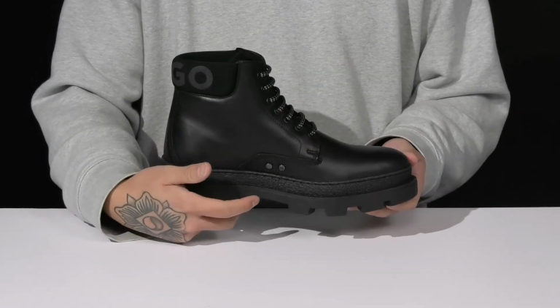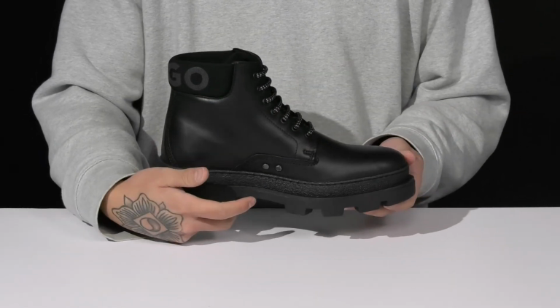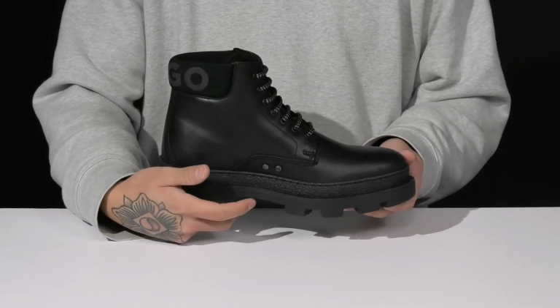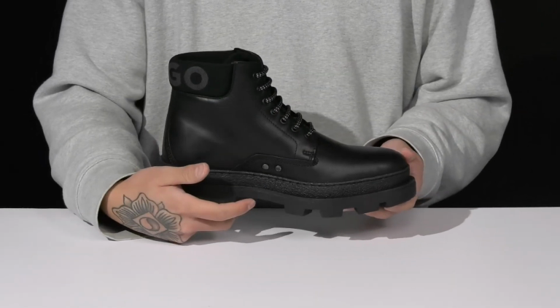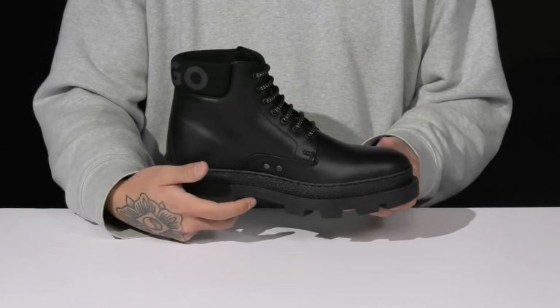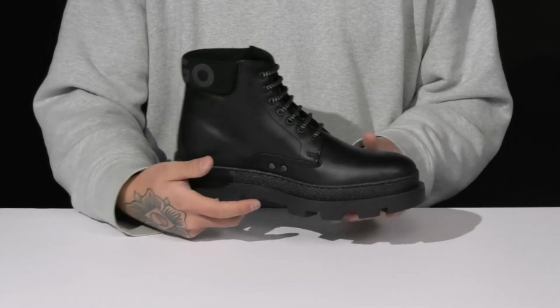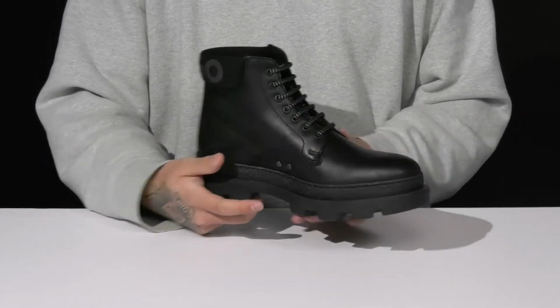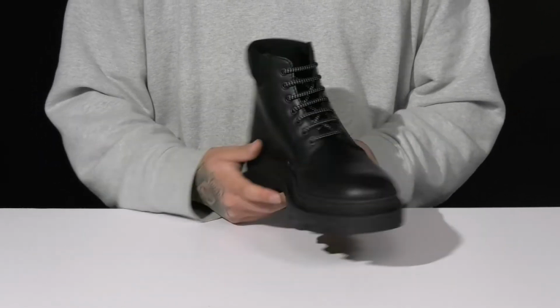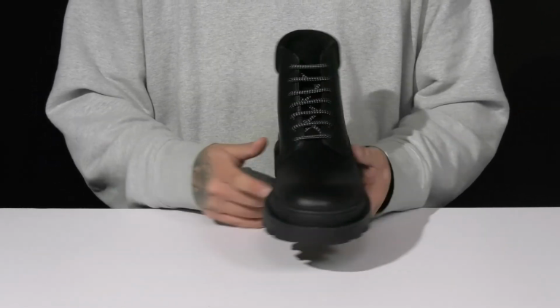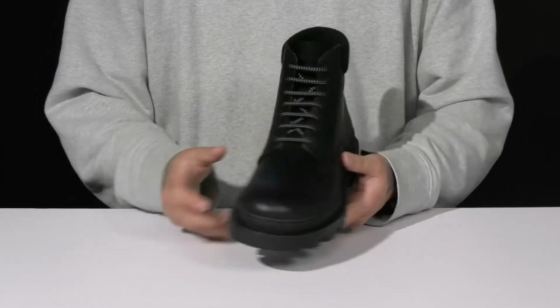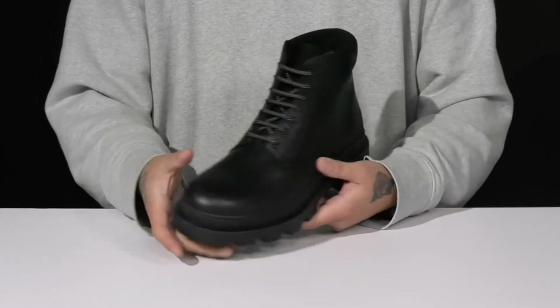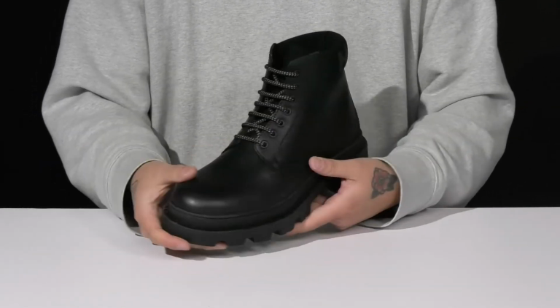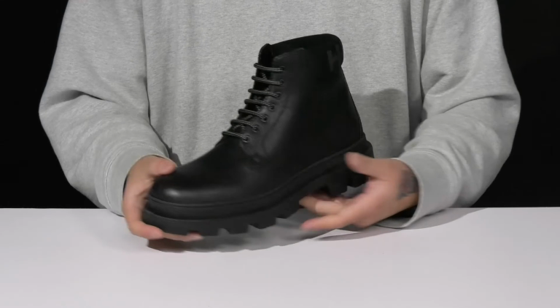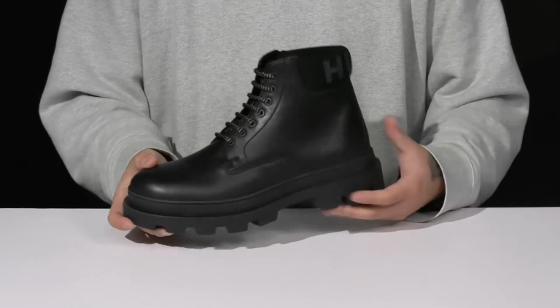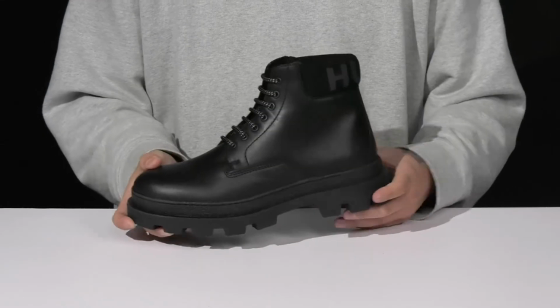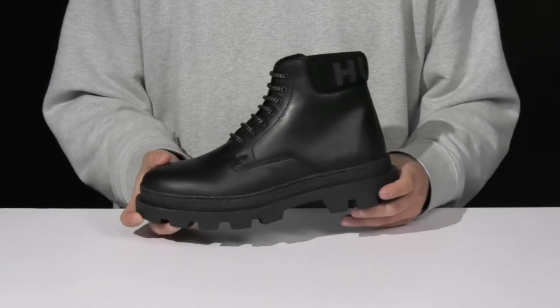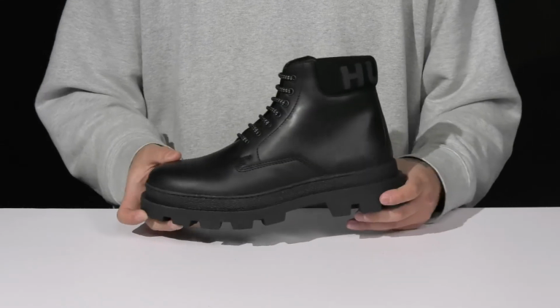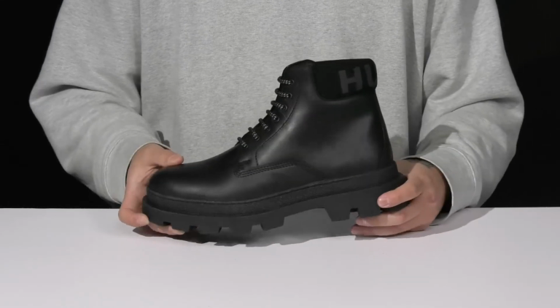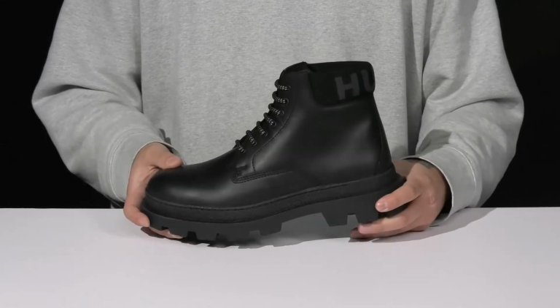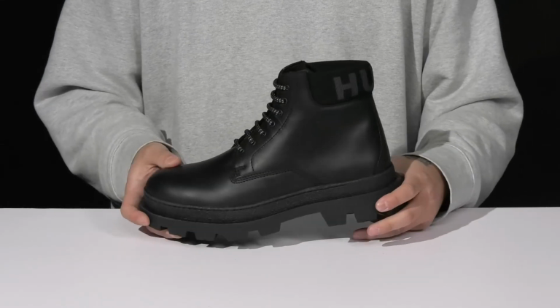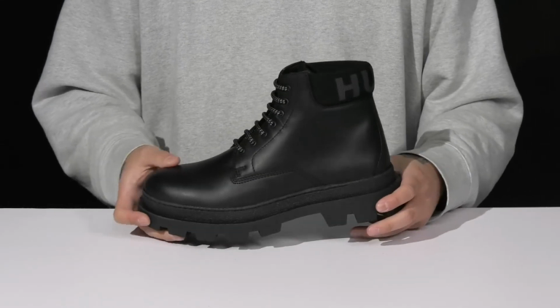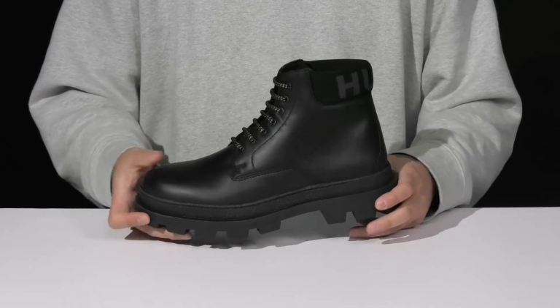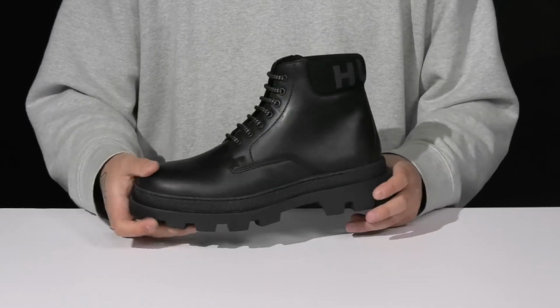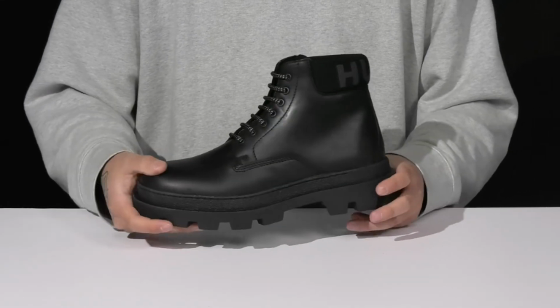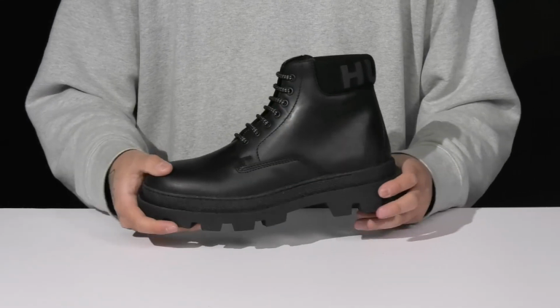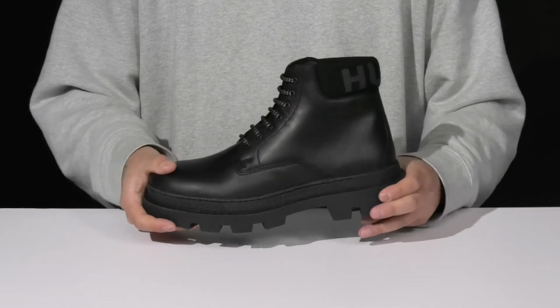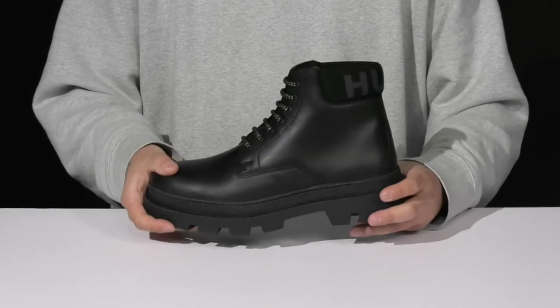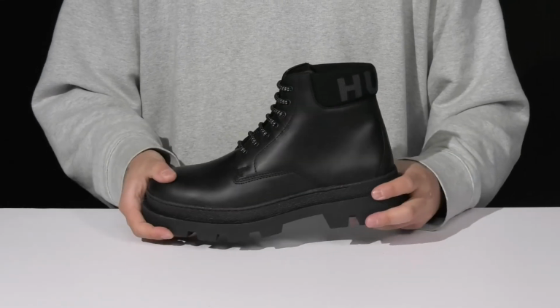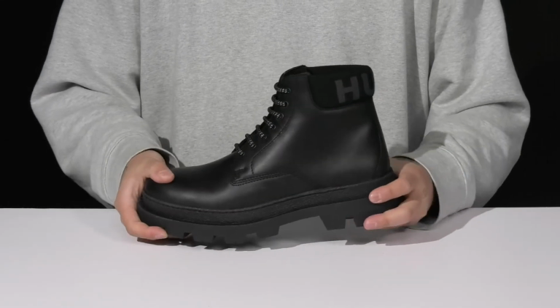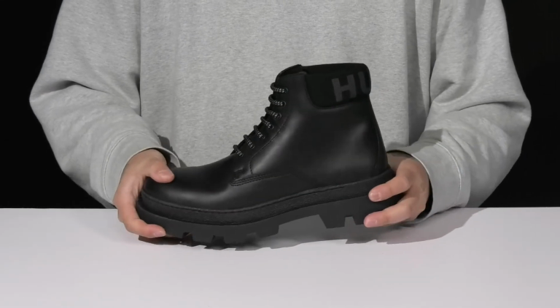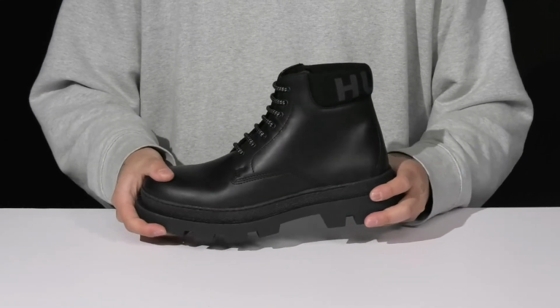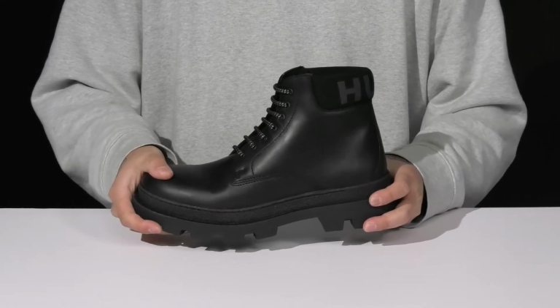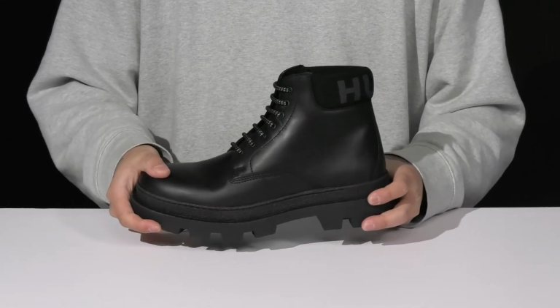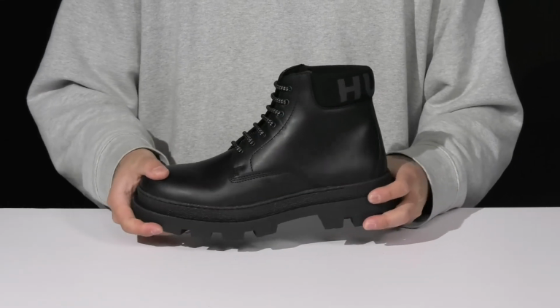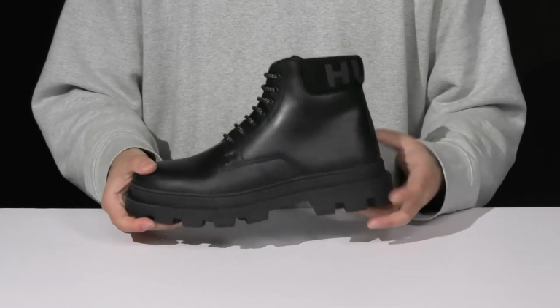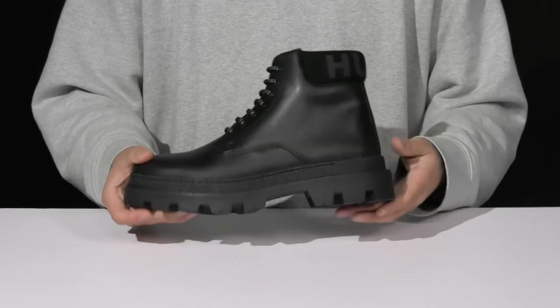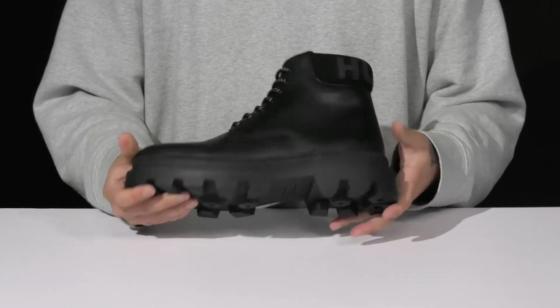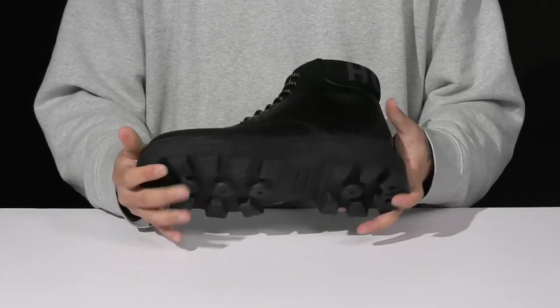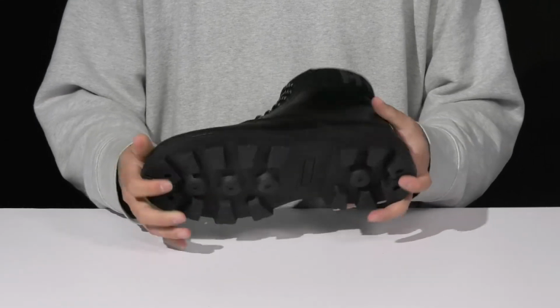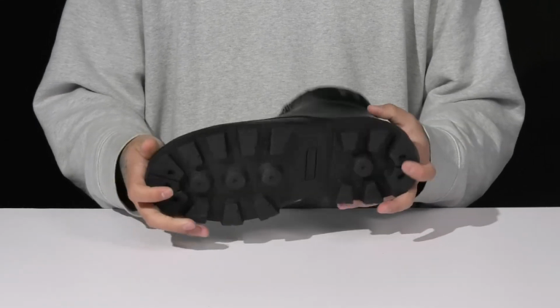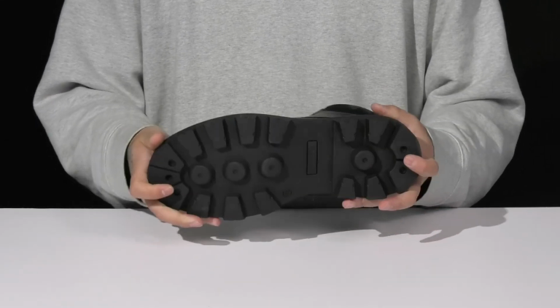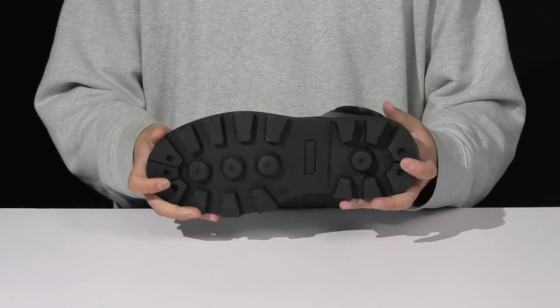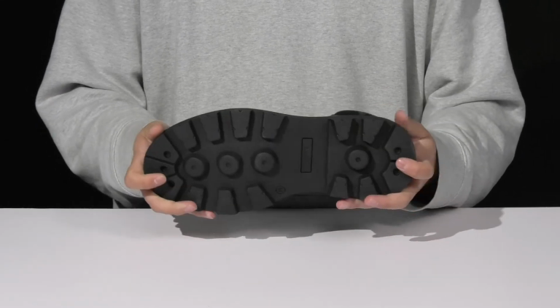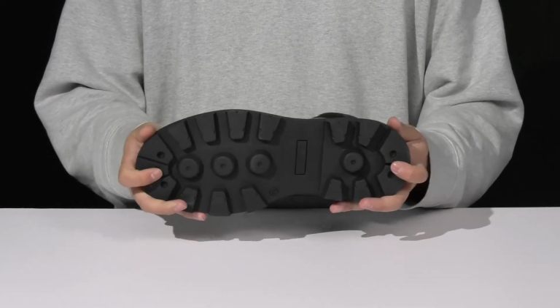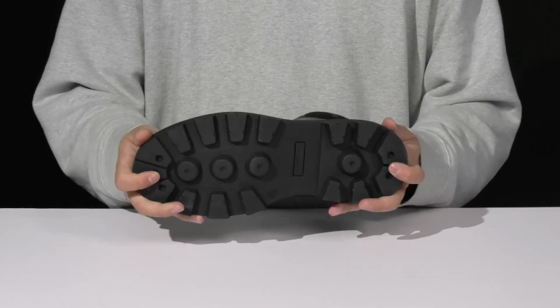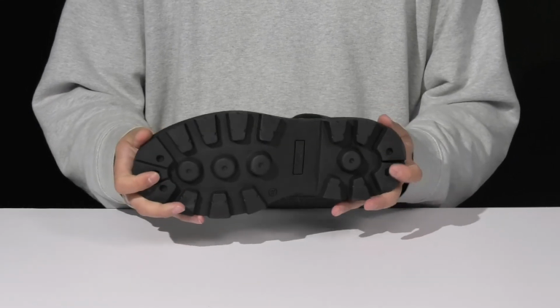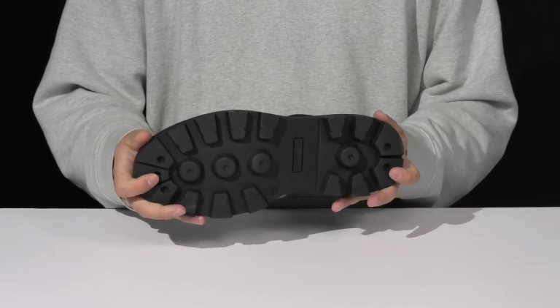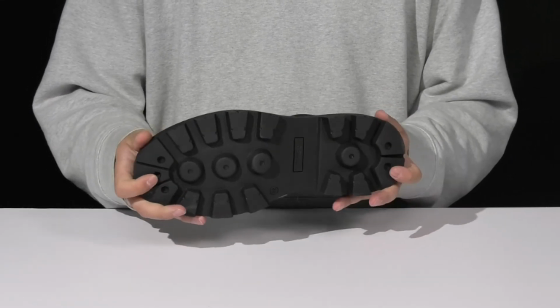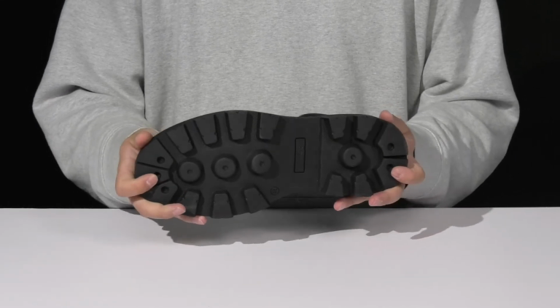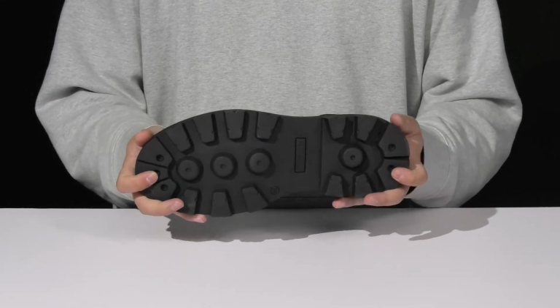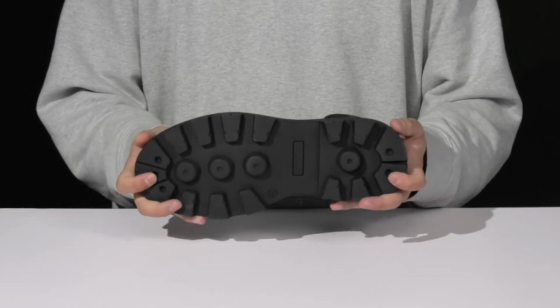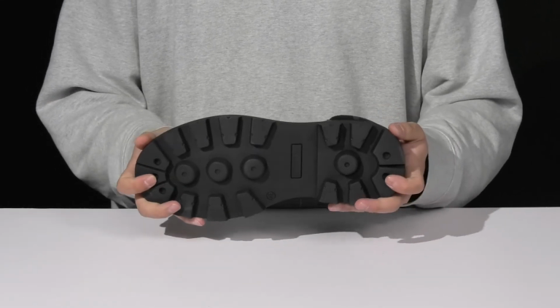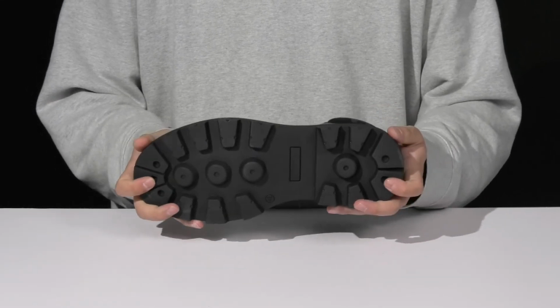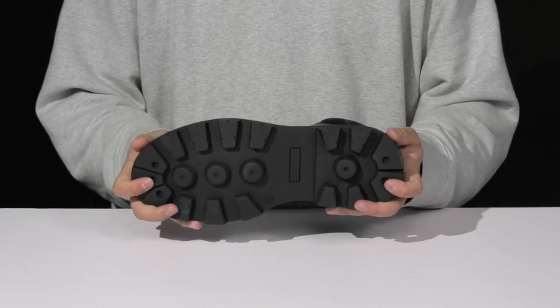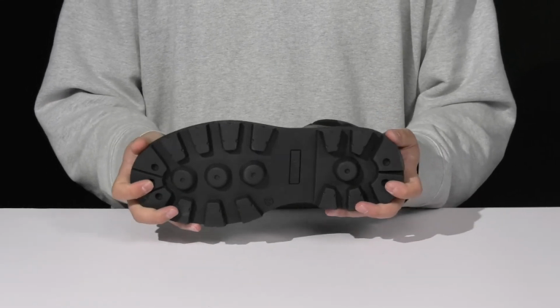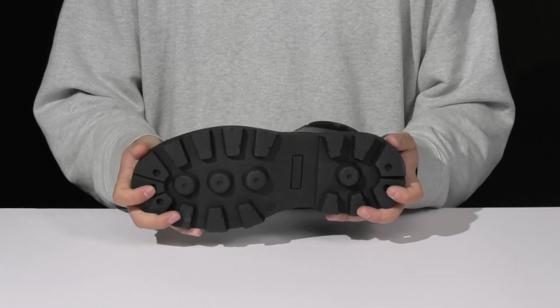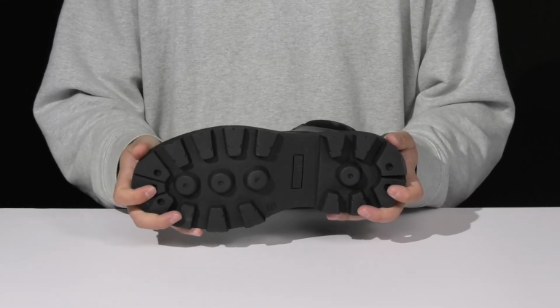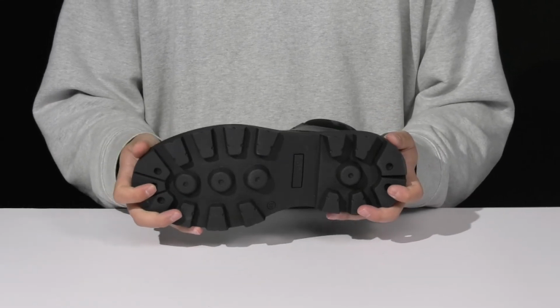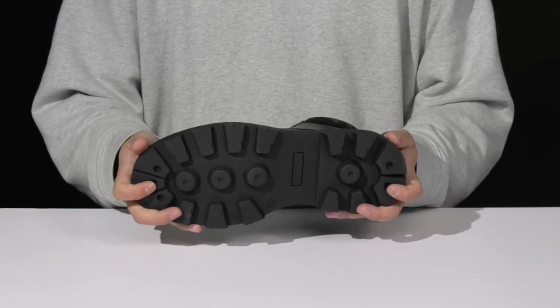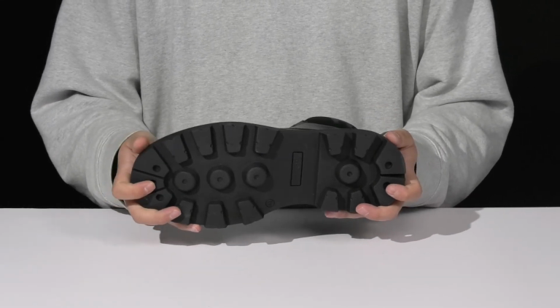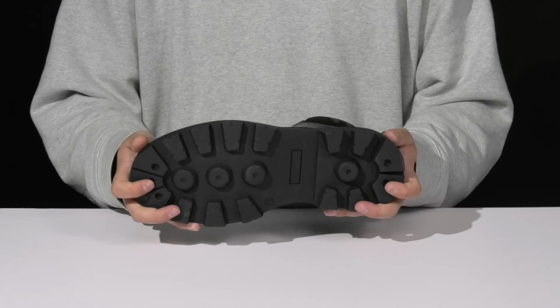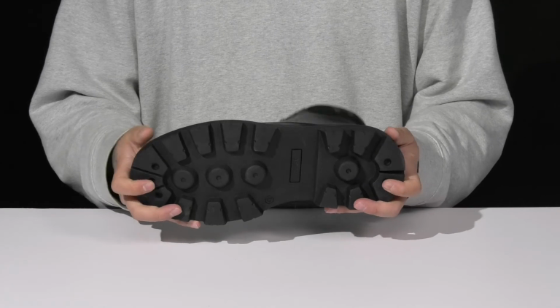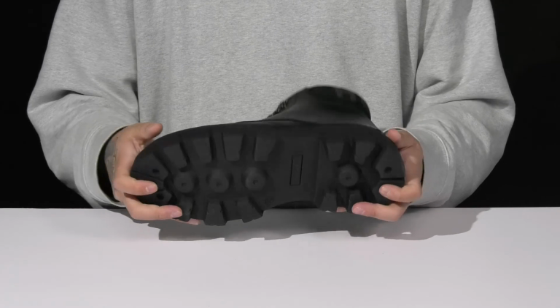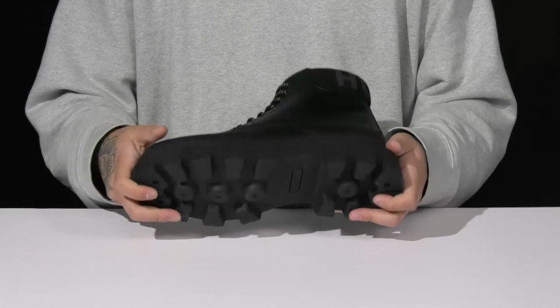You've also got eyelet detailing on the inside here for additional breathability. The boot itself has a nice chunky midsole with a sturdy build, all on top of a textured rubber outsole to keep you stable.